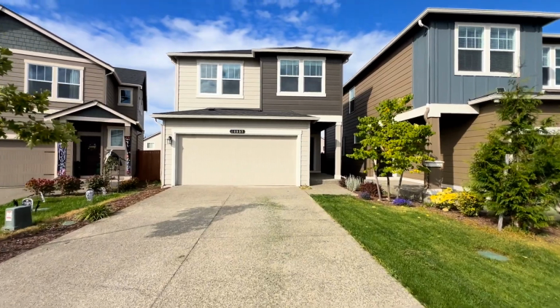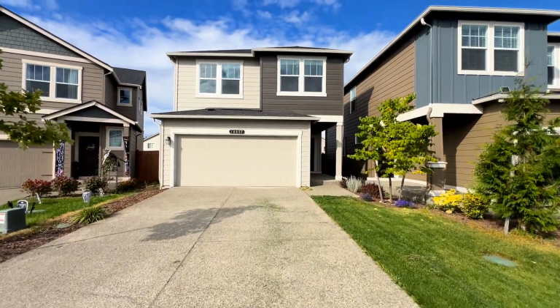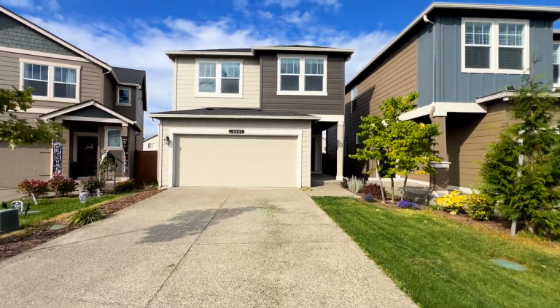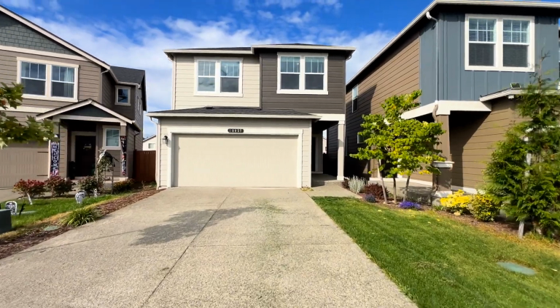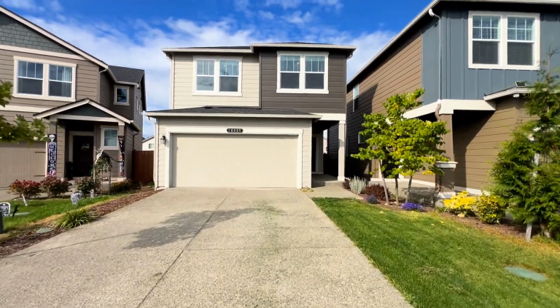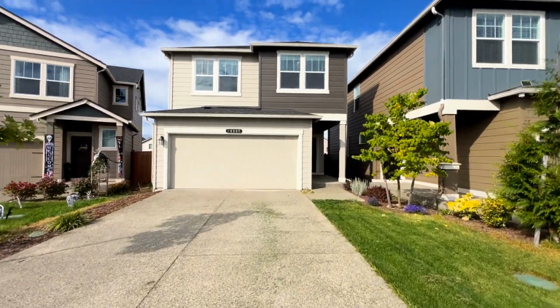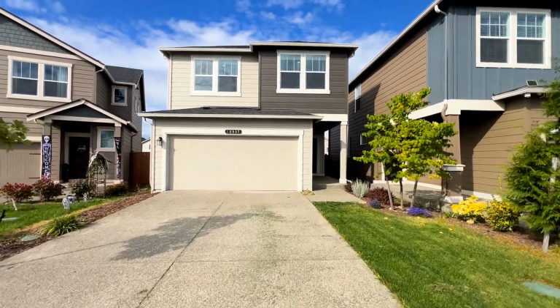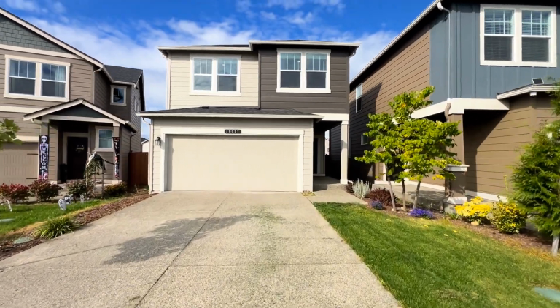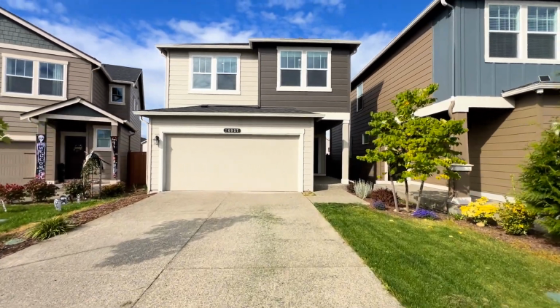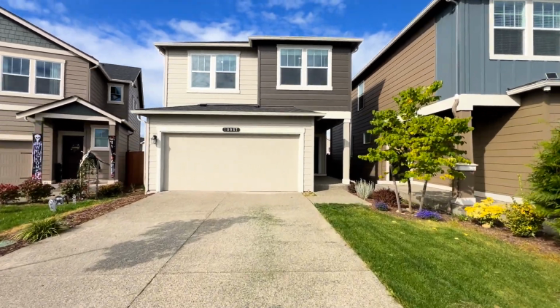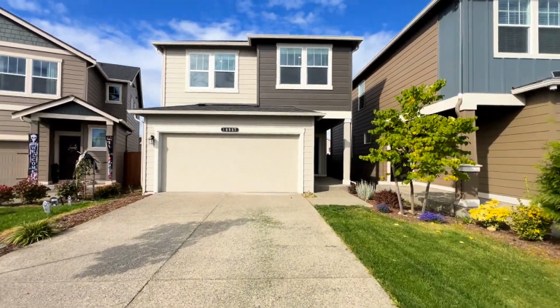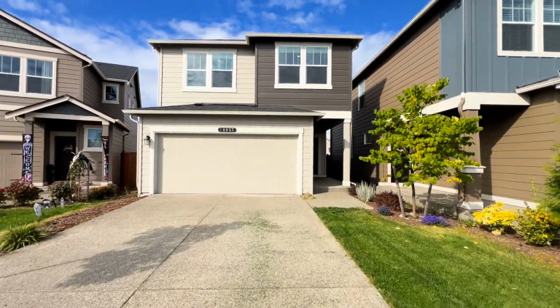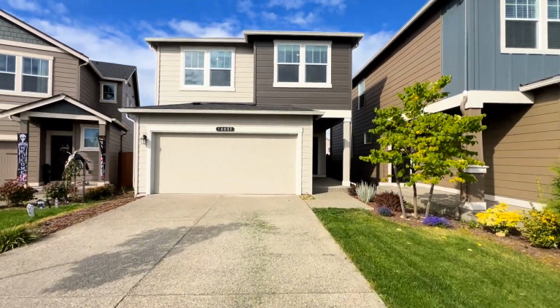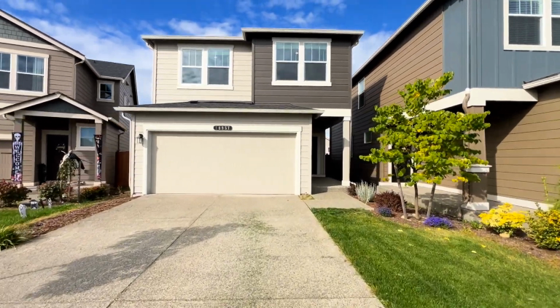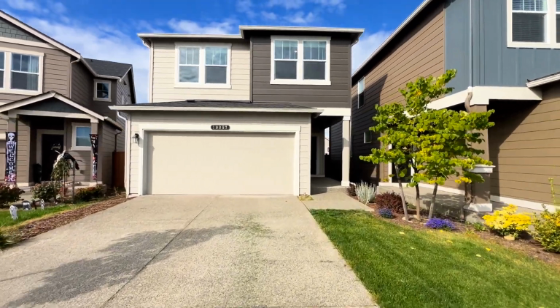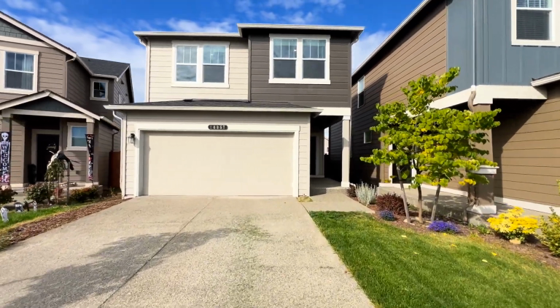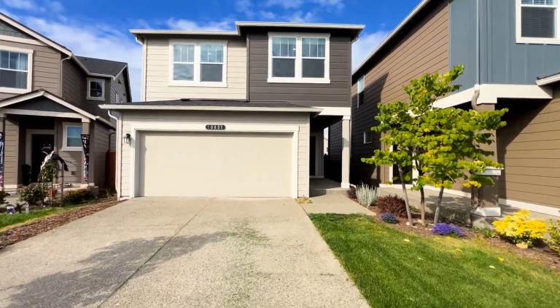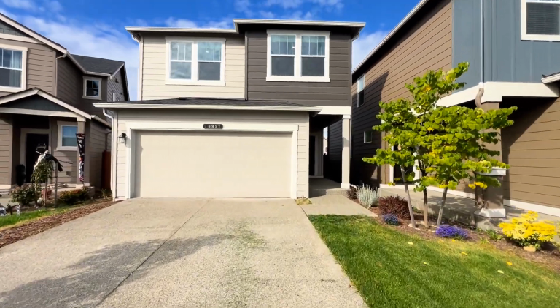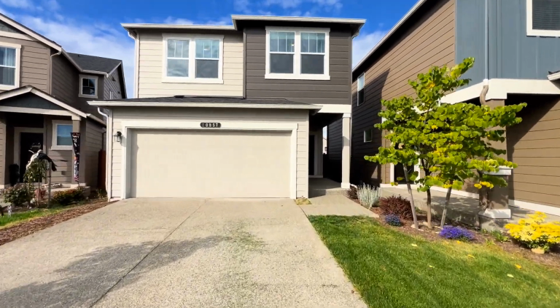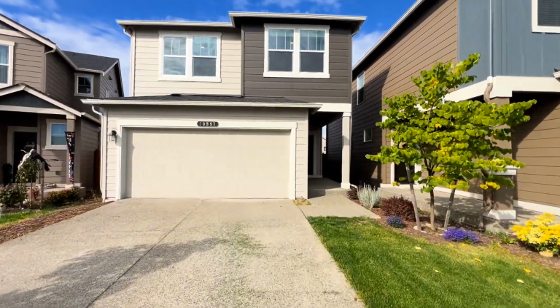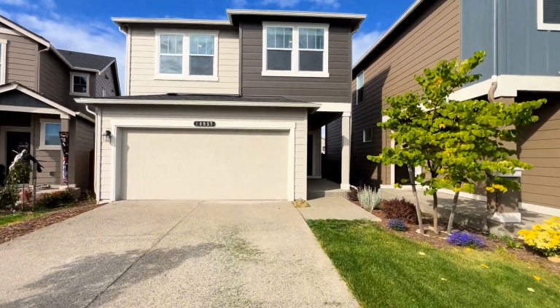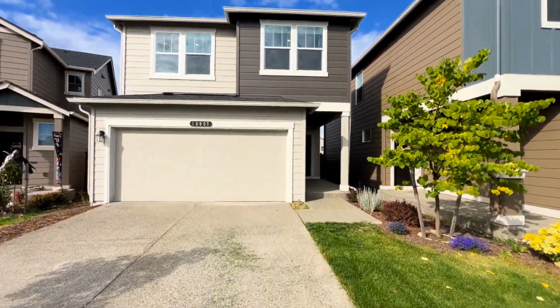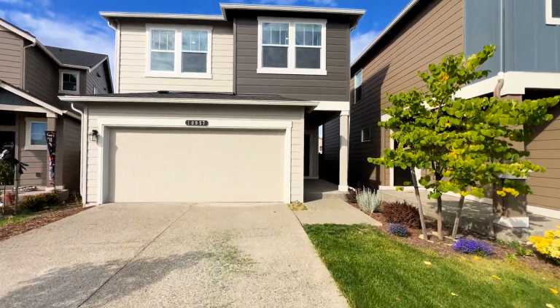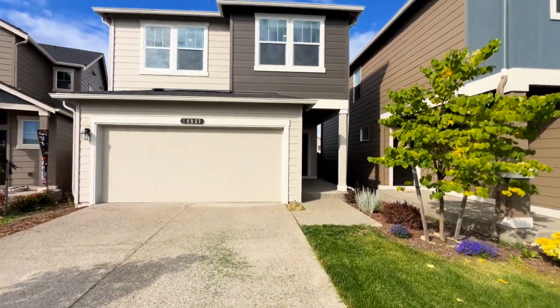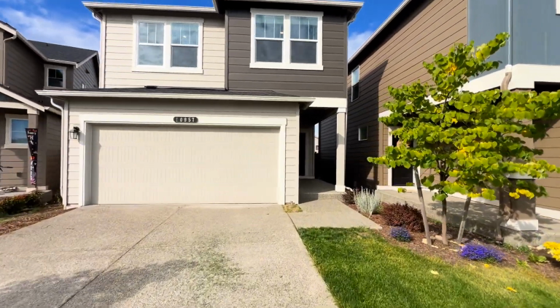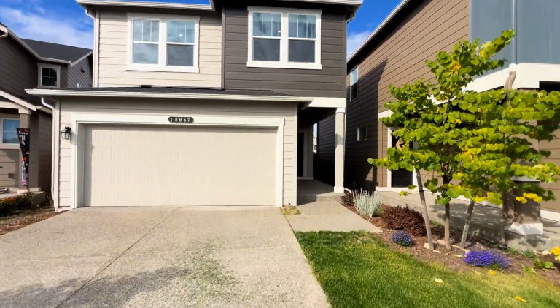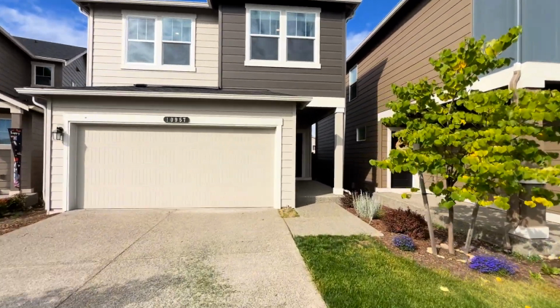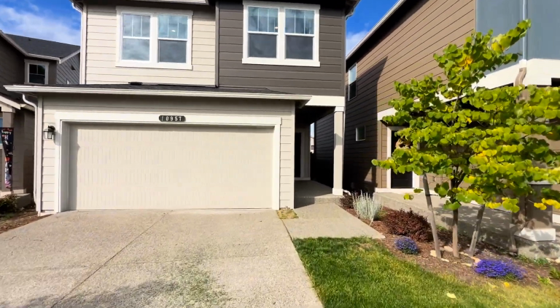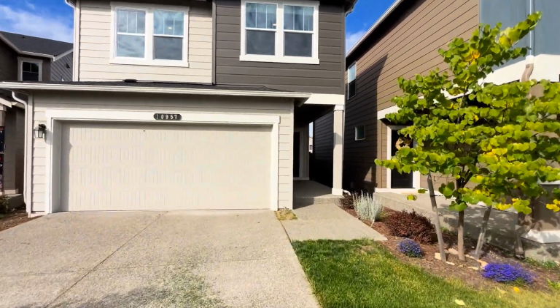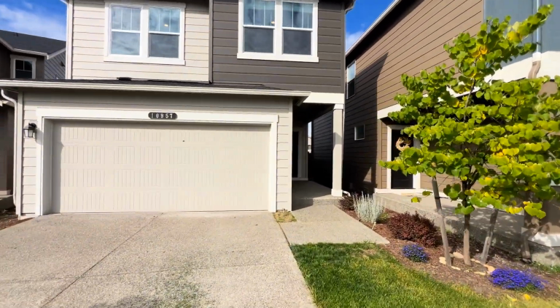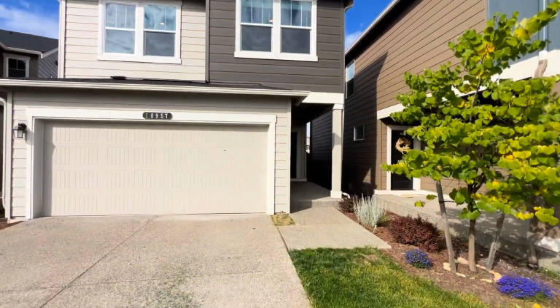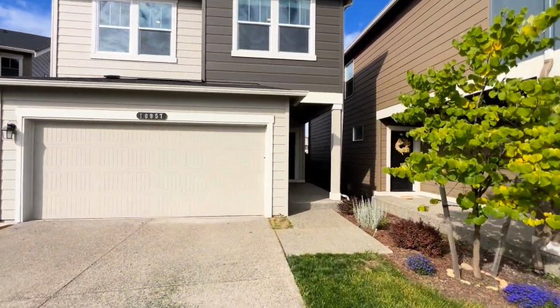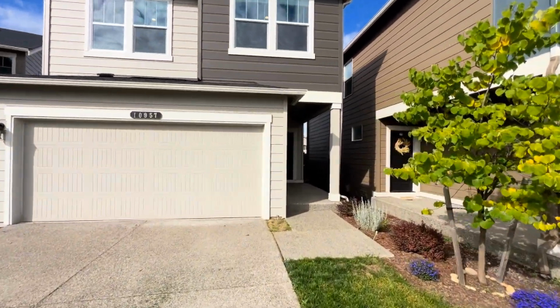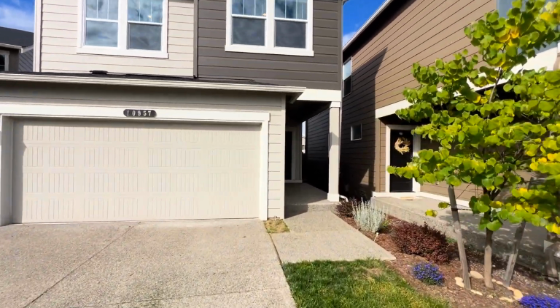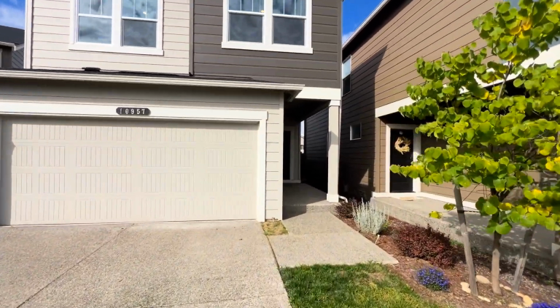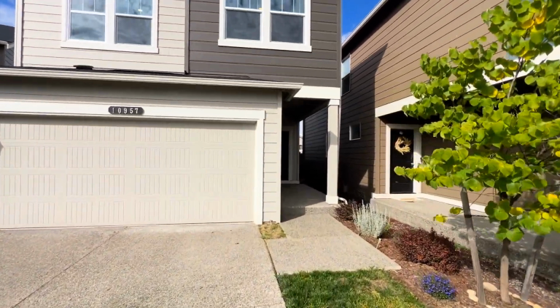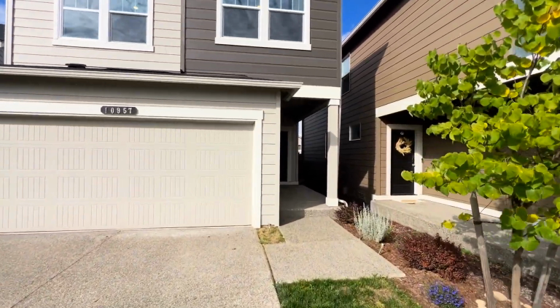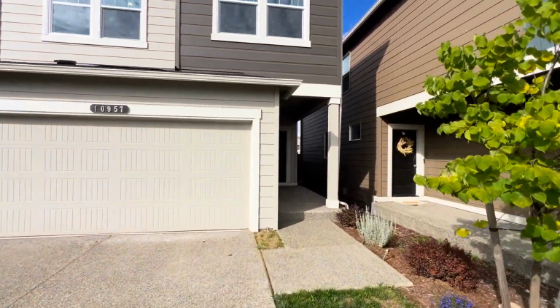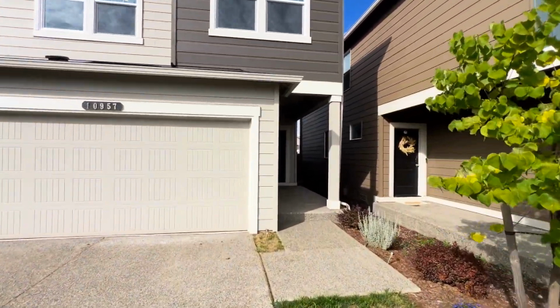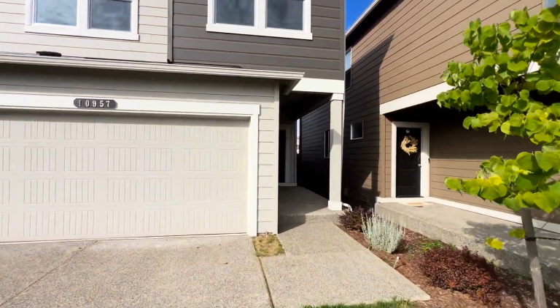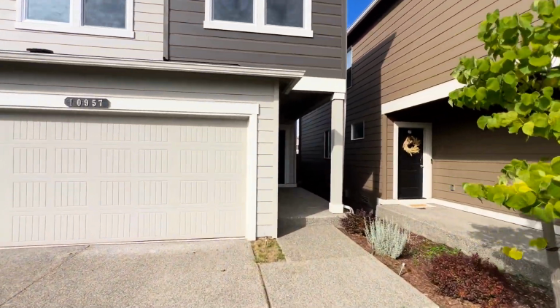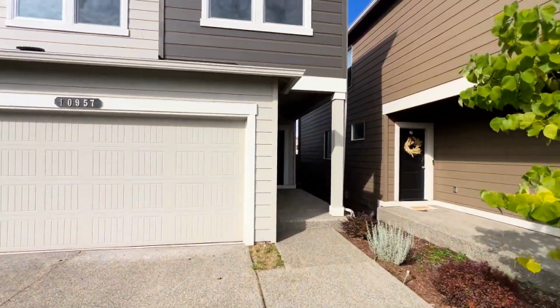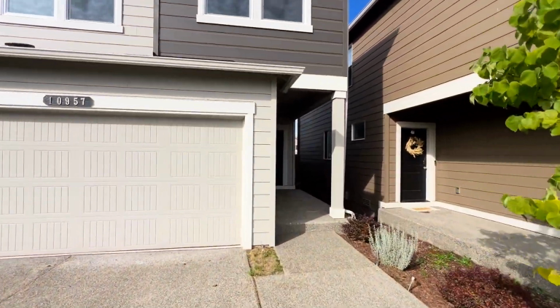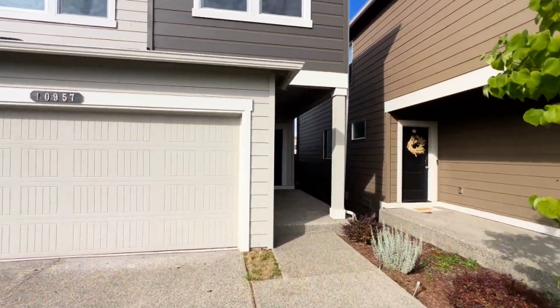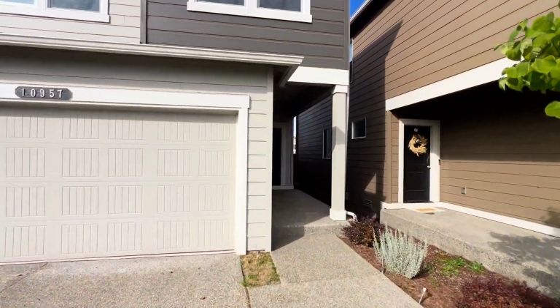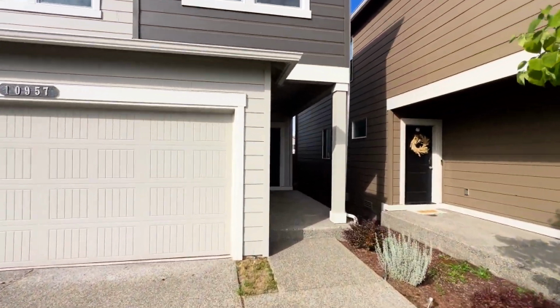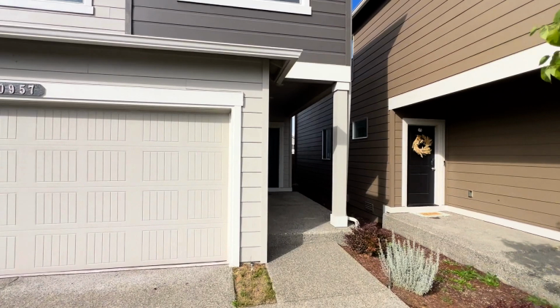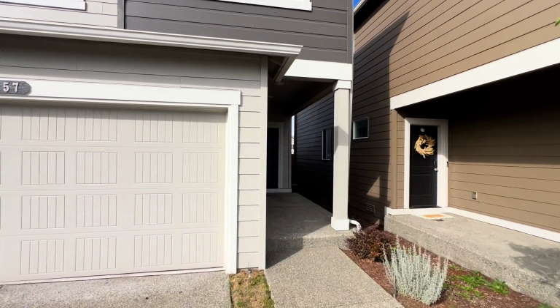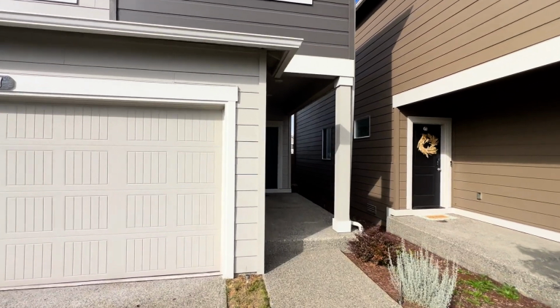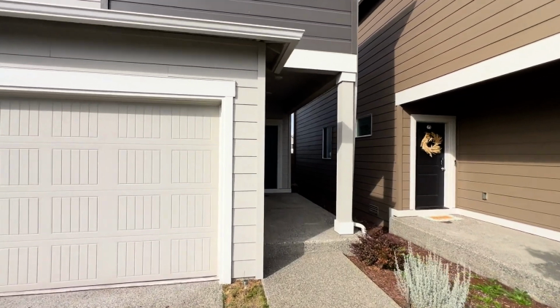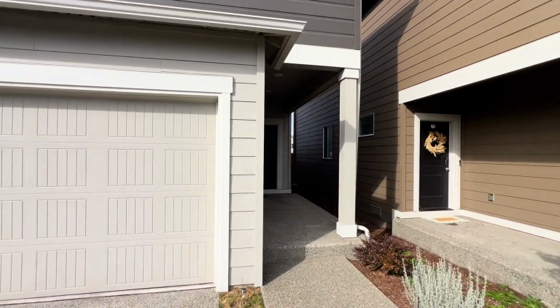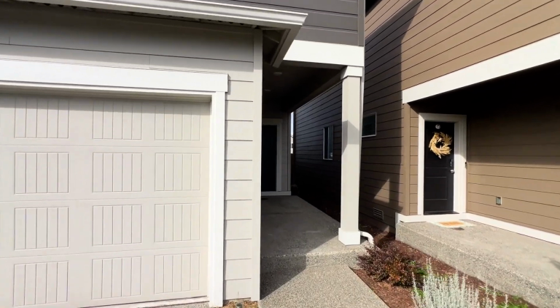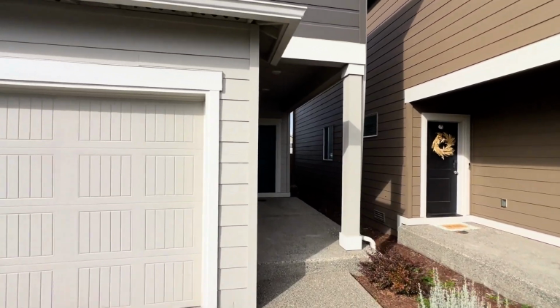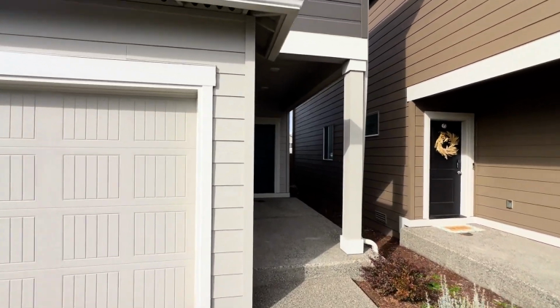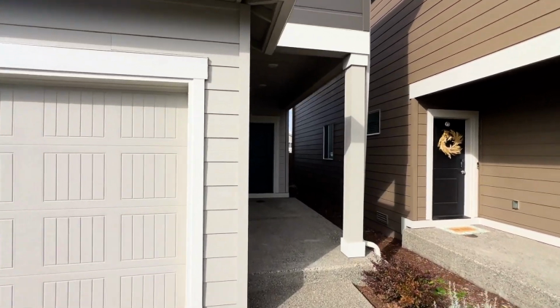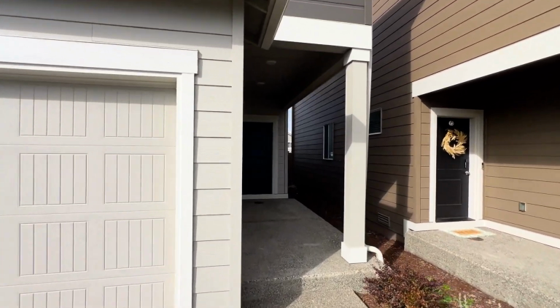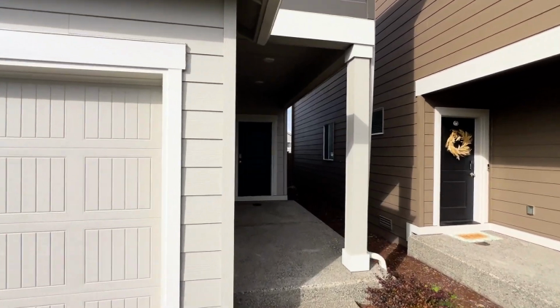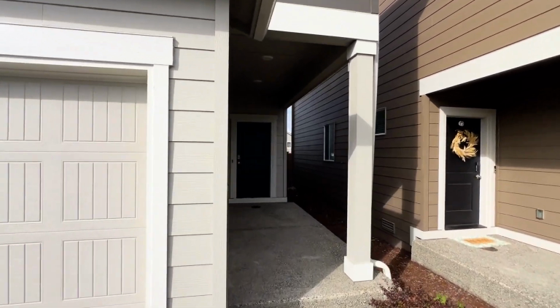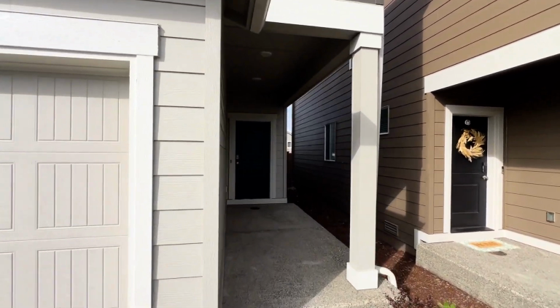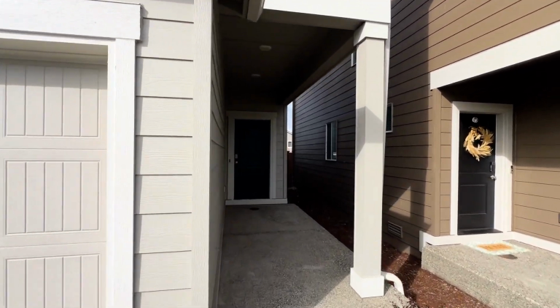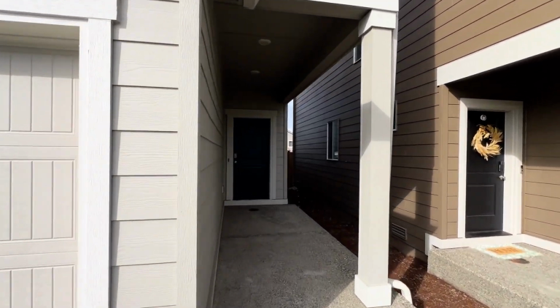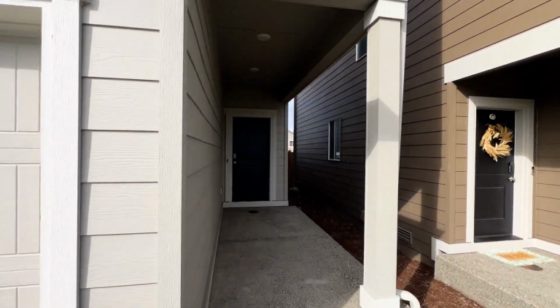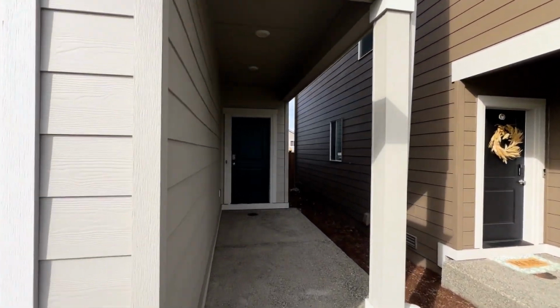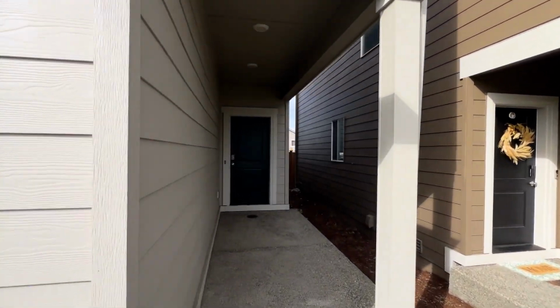10957 in Puyallup. This is a three-bedroom, three-bathroom home. Let's go in and check it out.